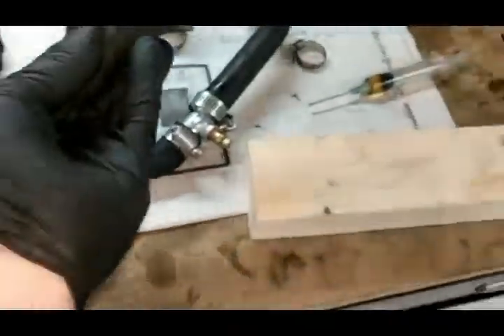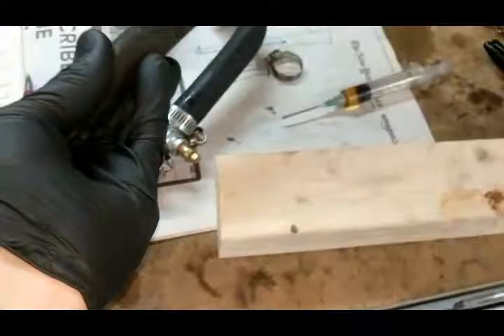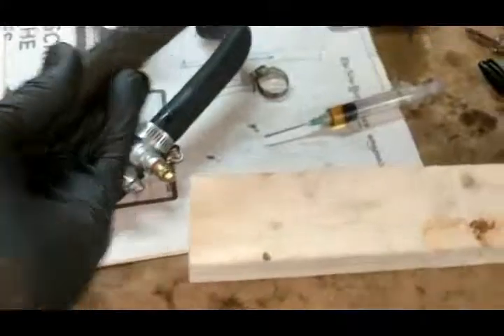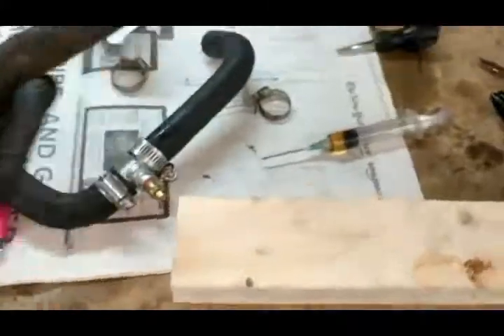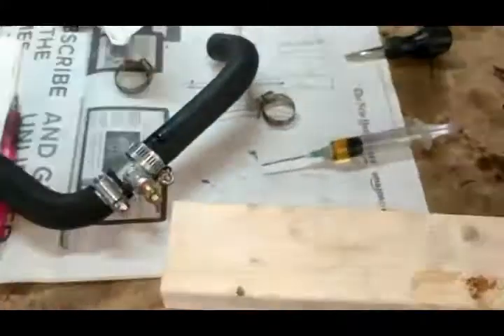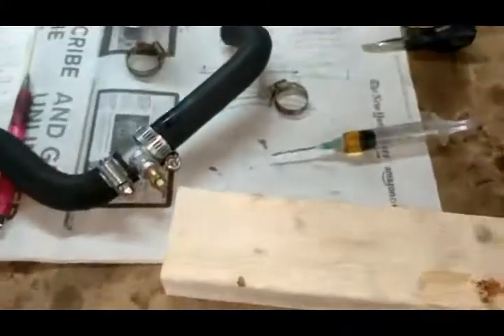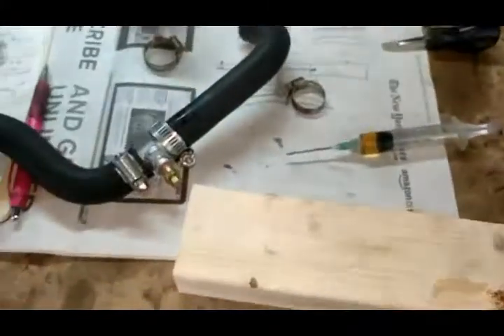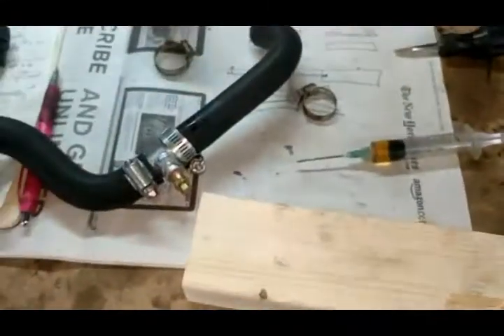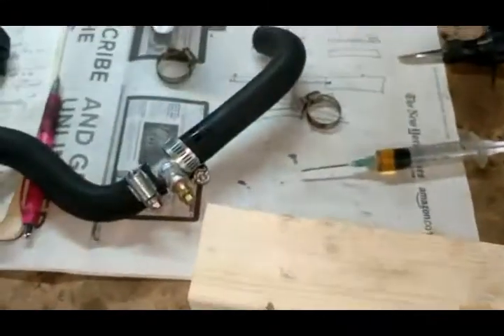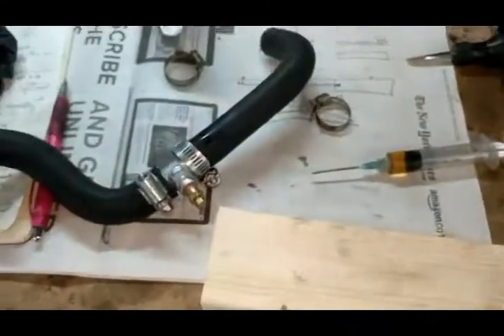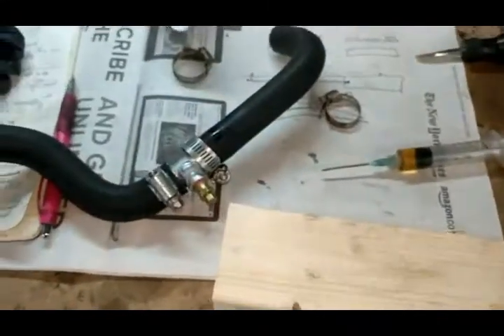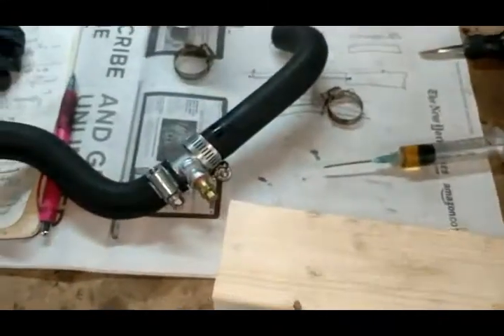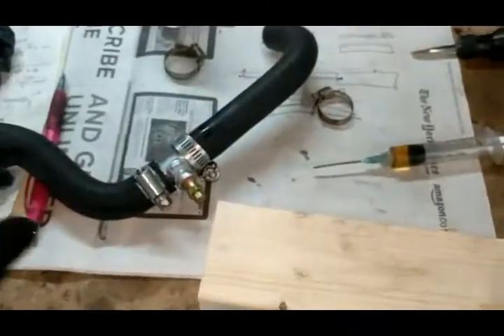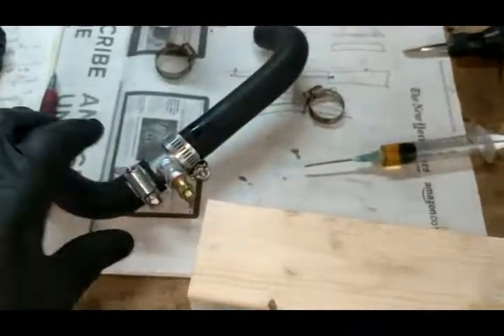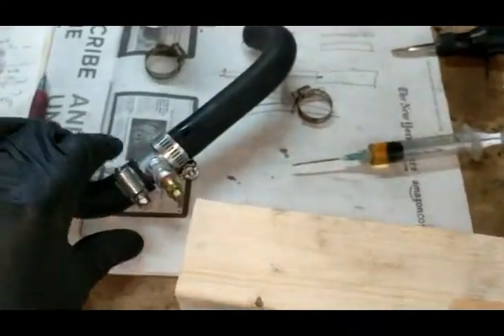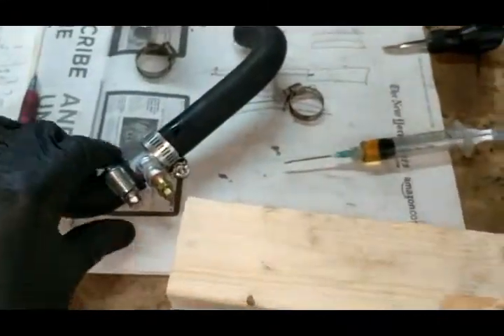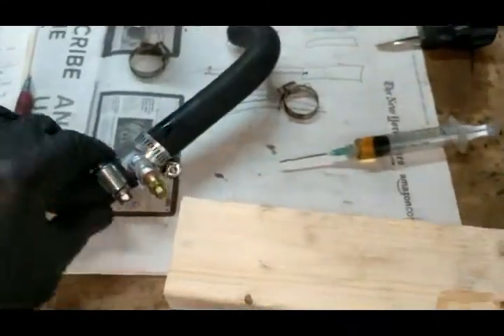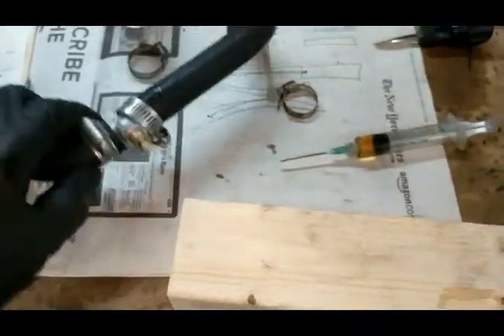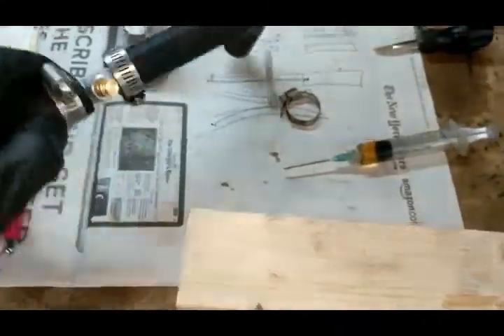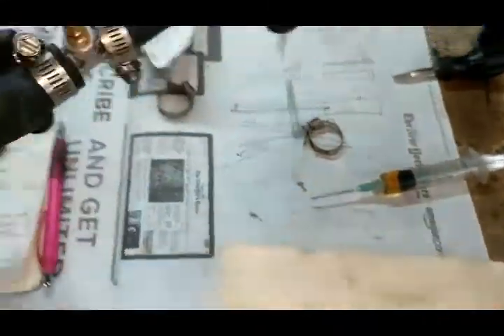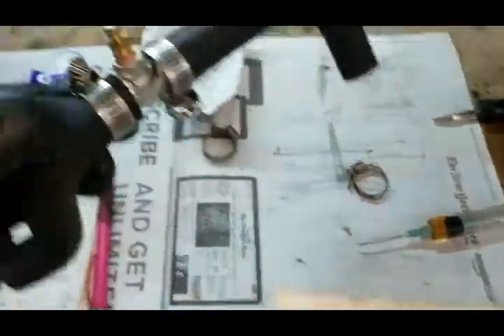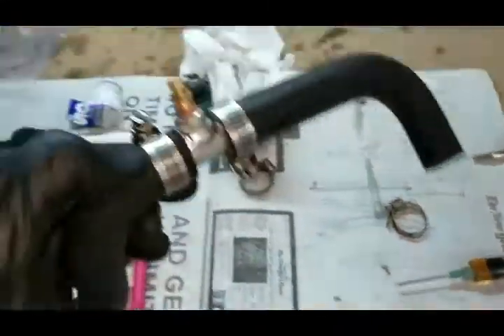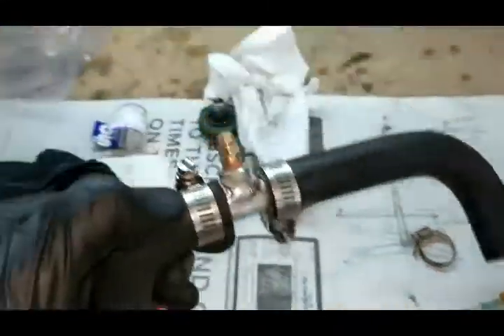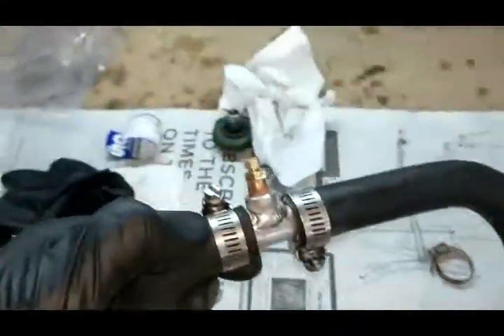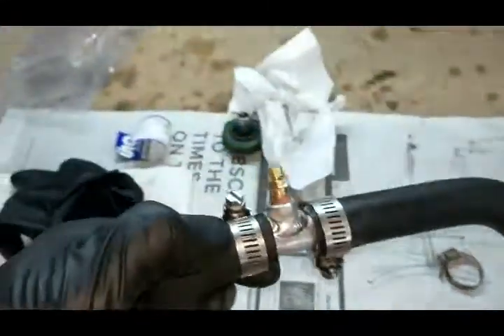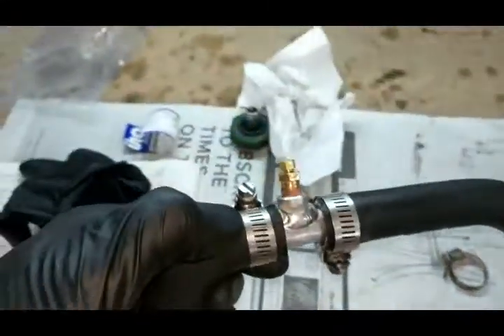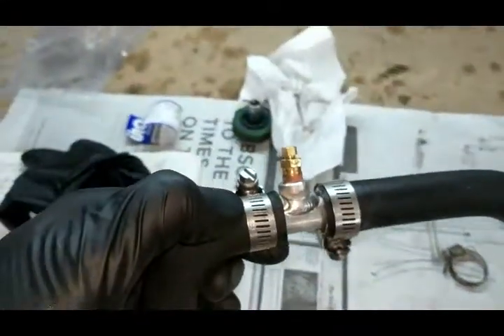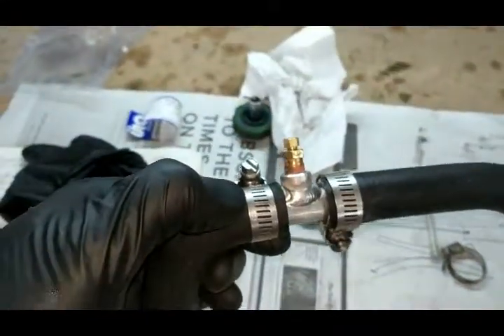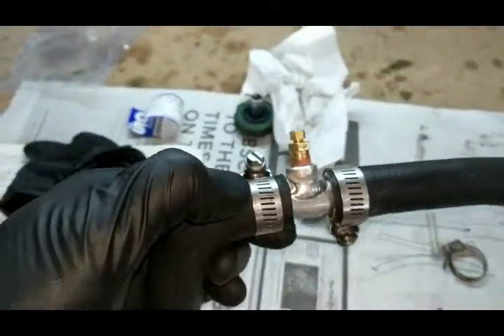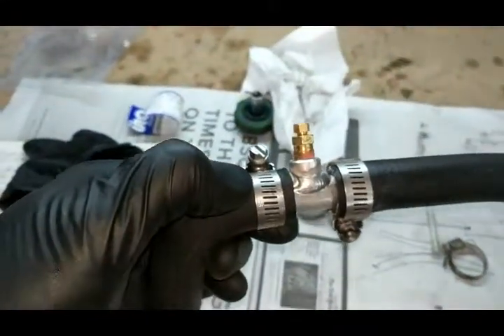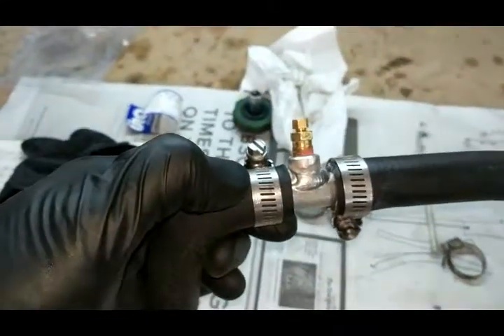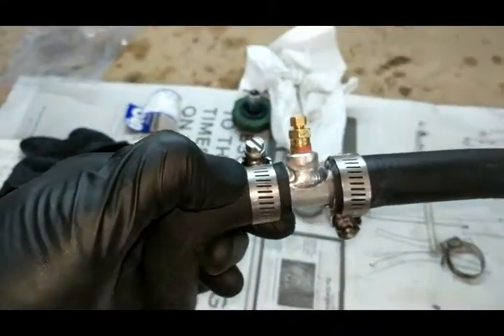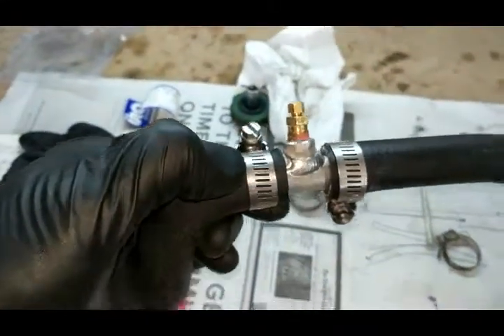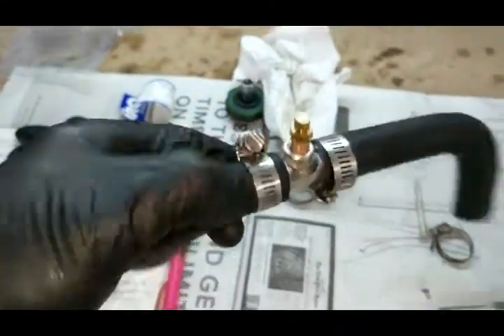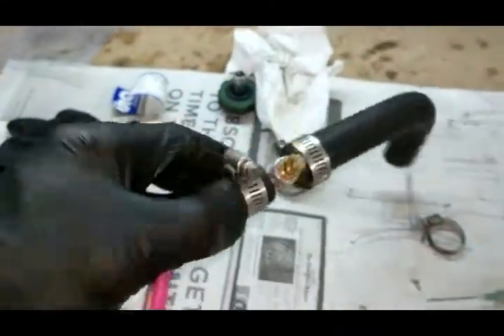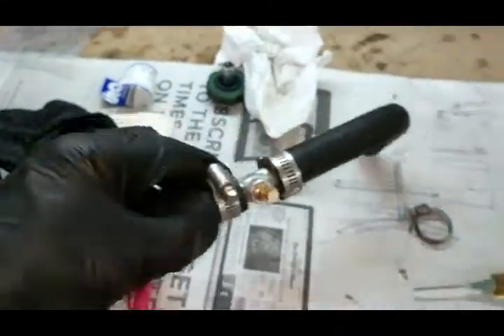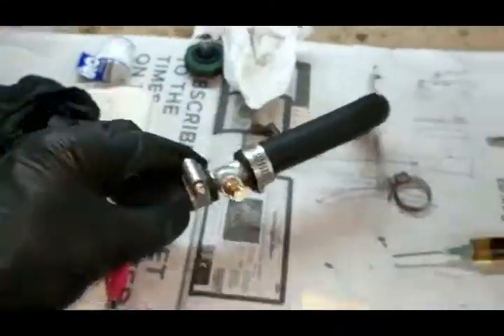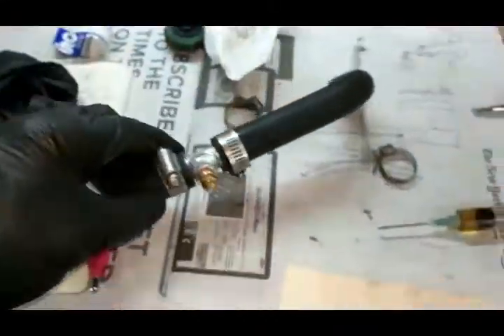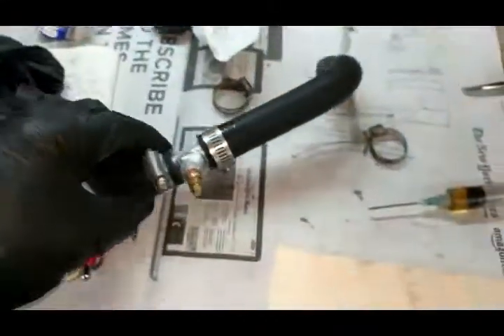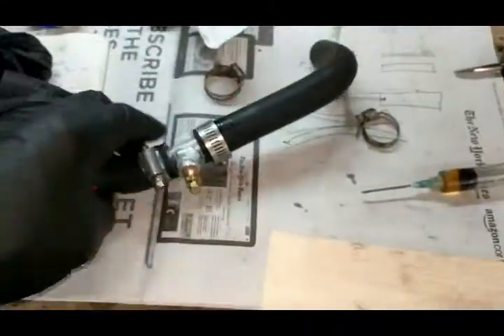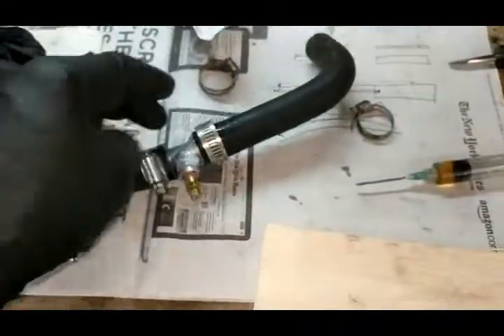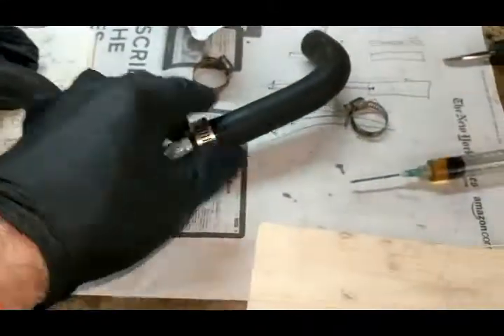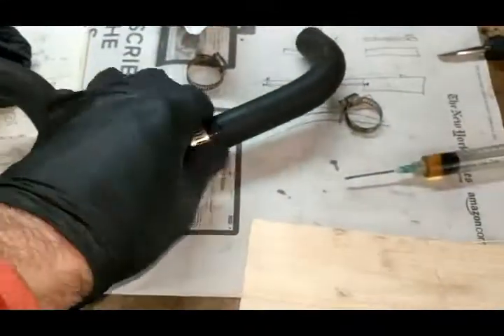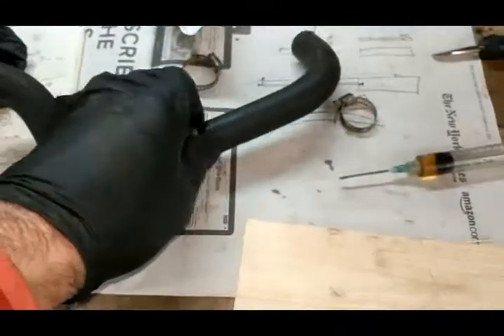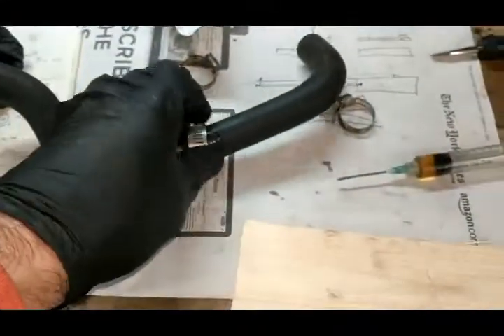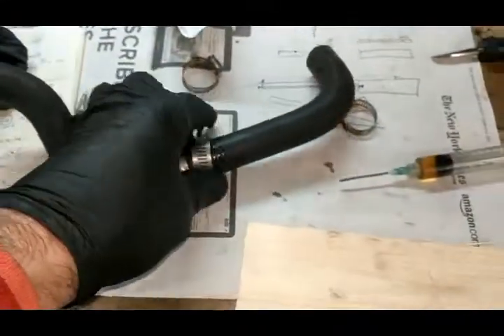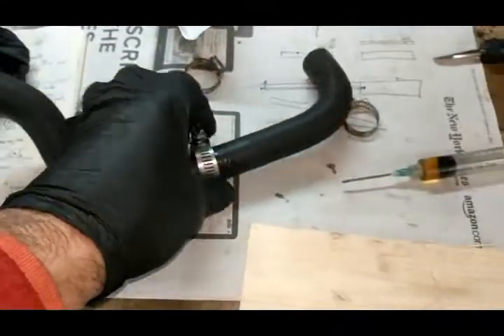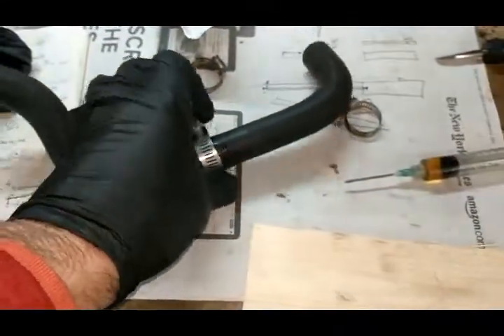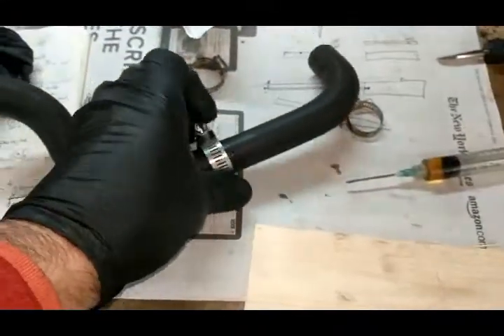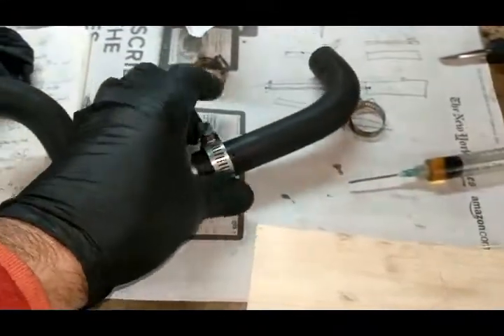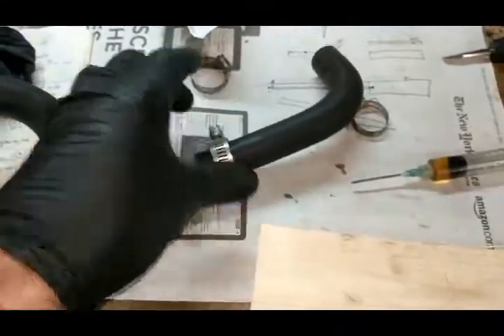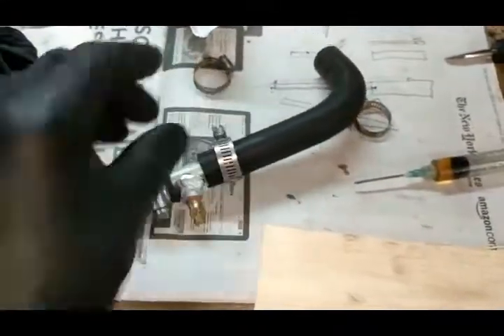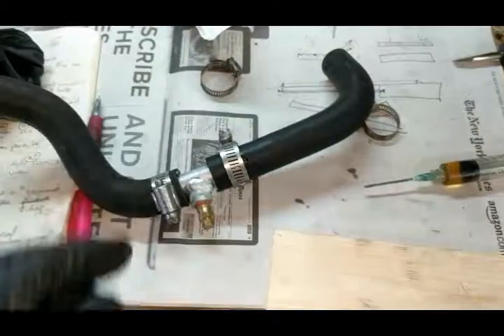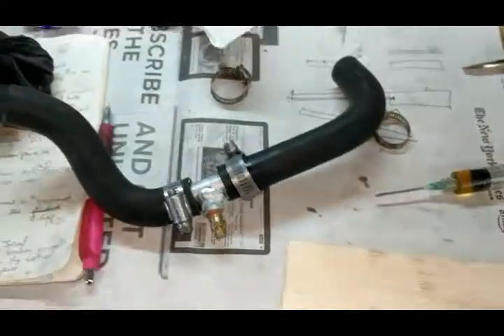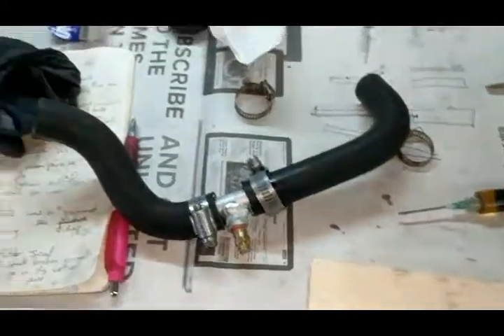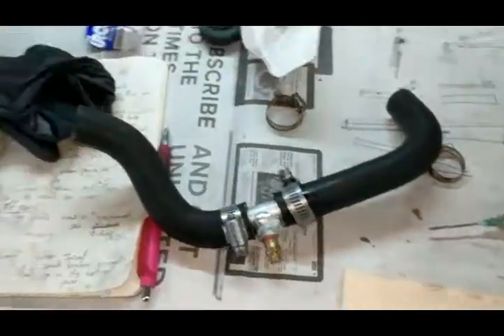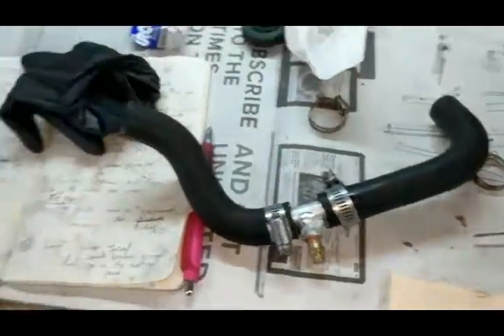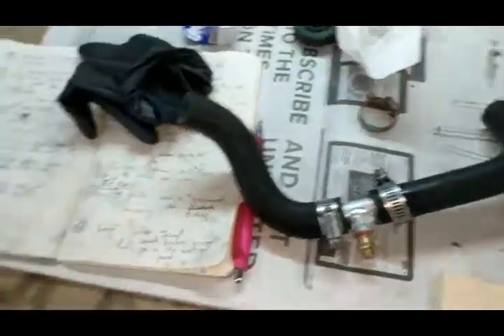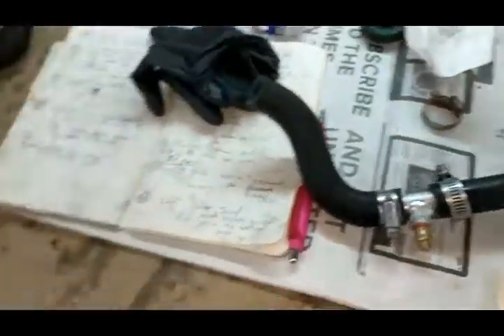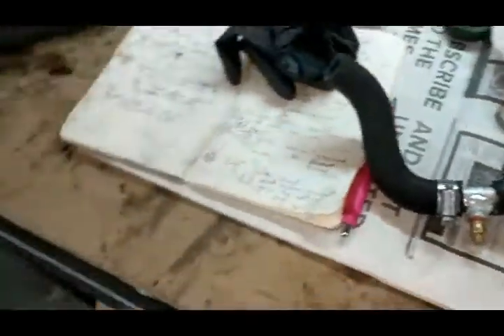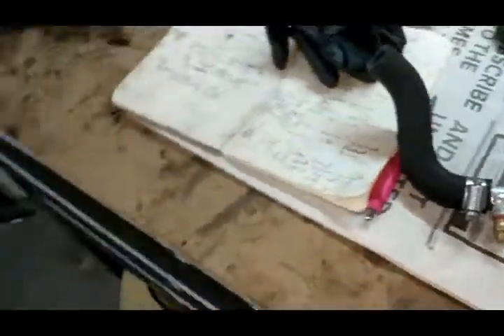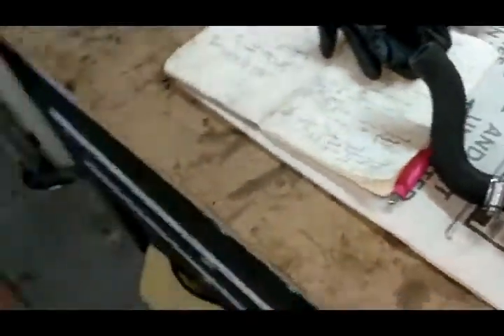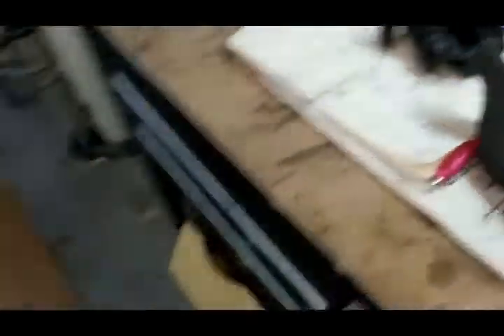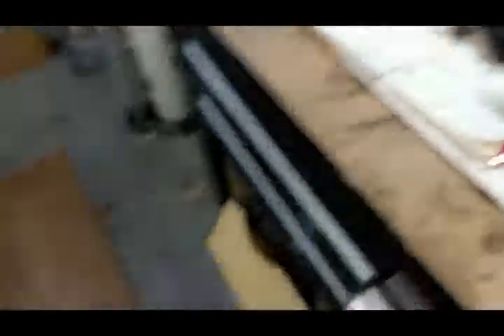There's the new hose, there's the air bleed valve. I'm just putting that in and going to put it back in.